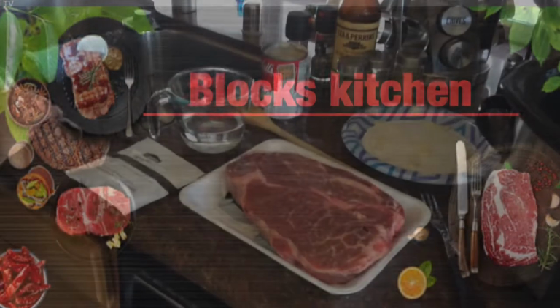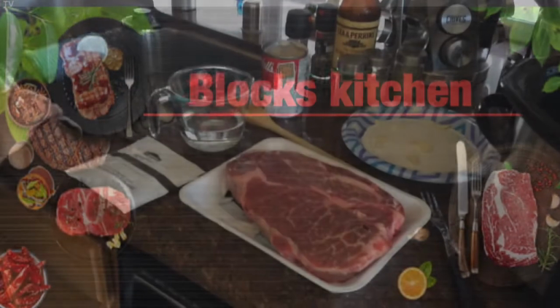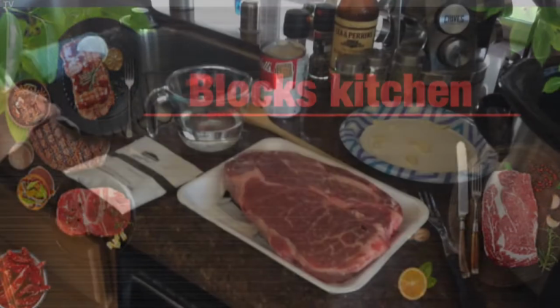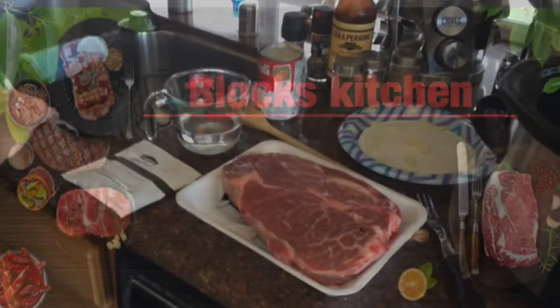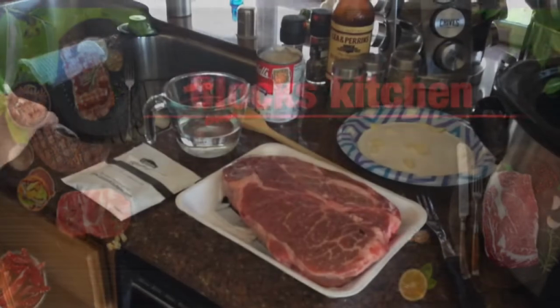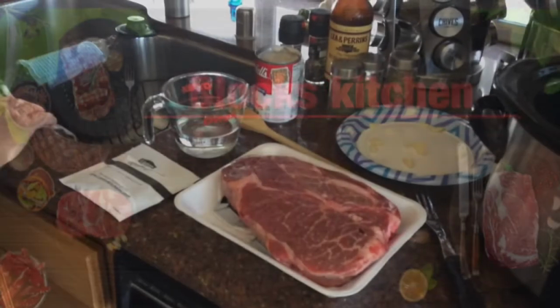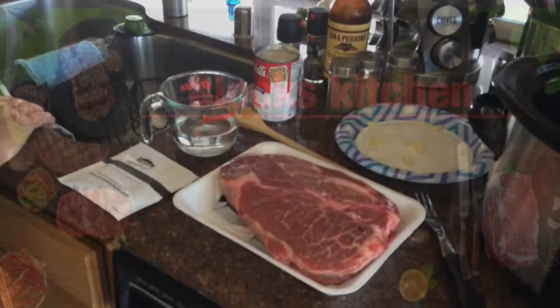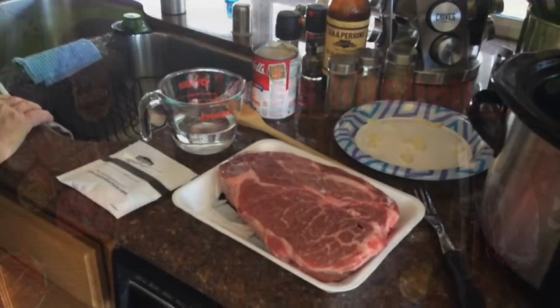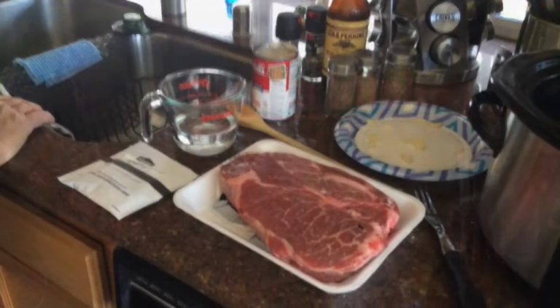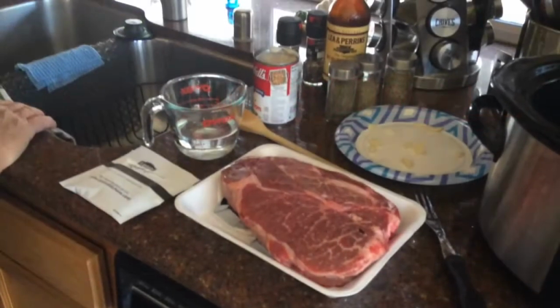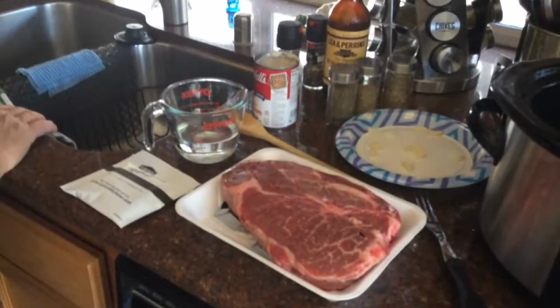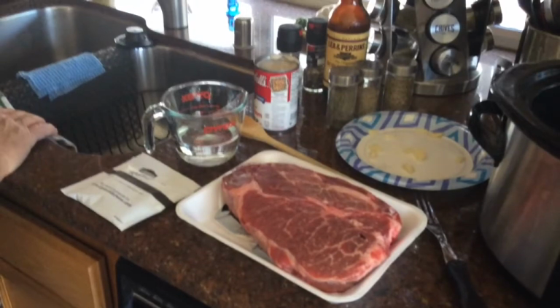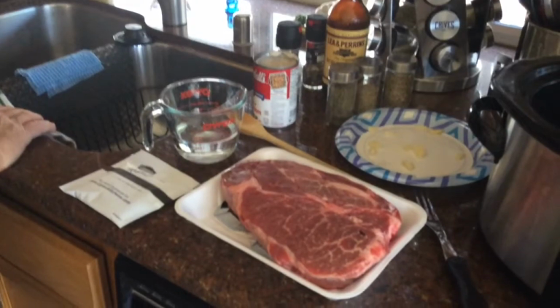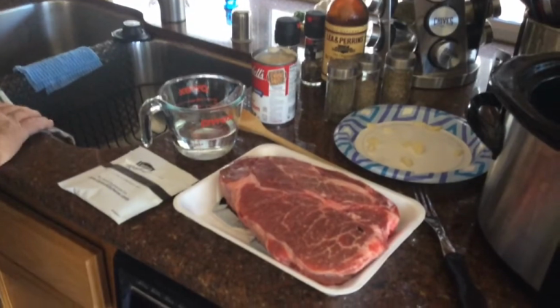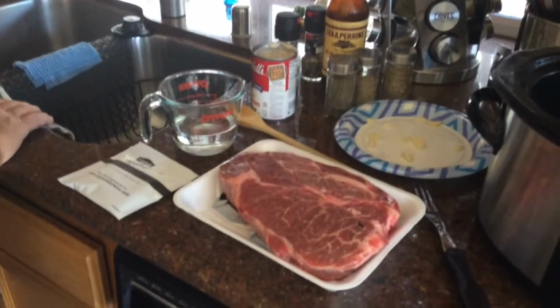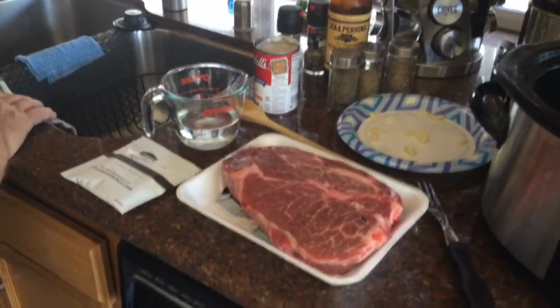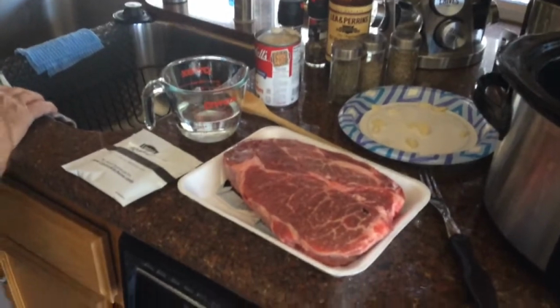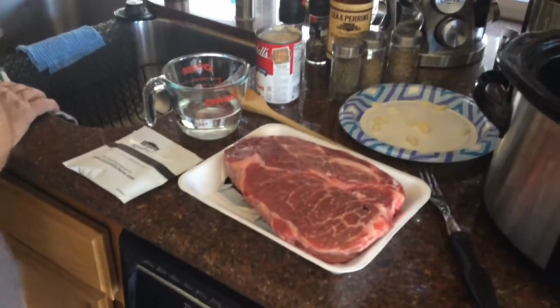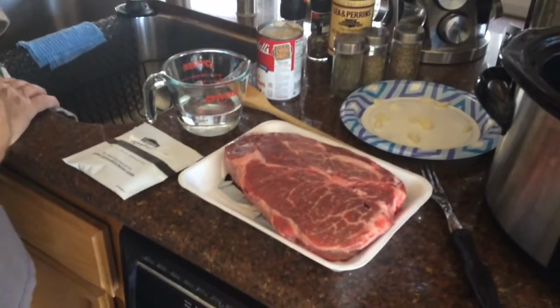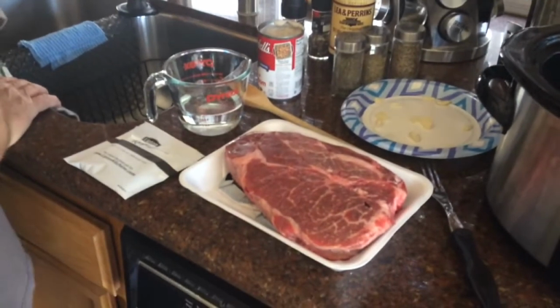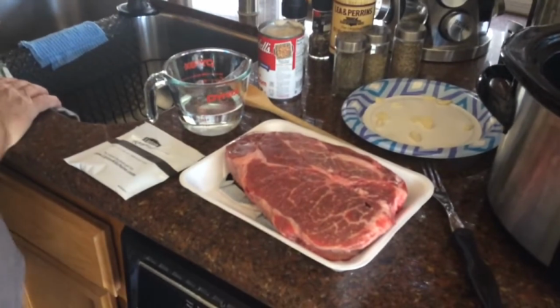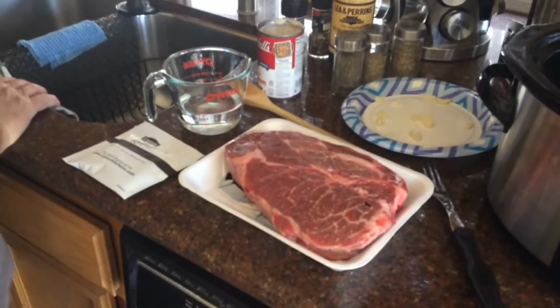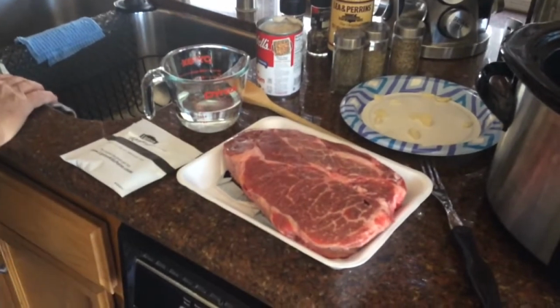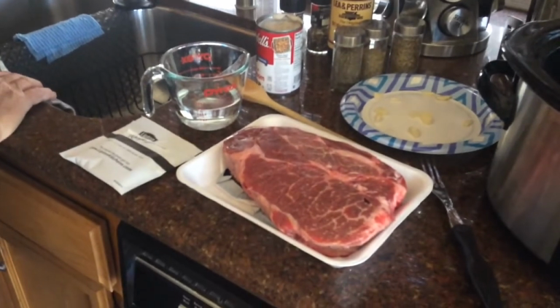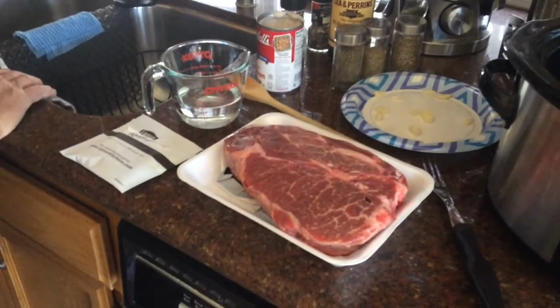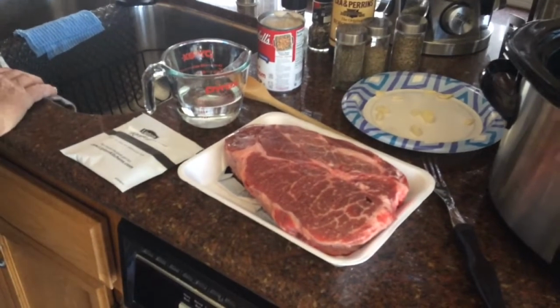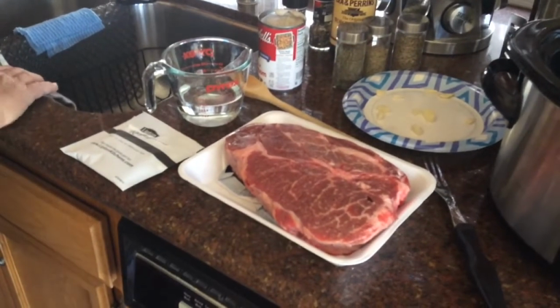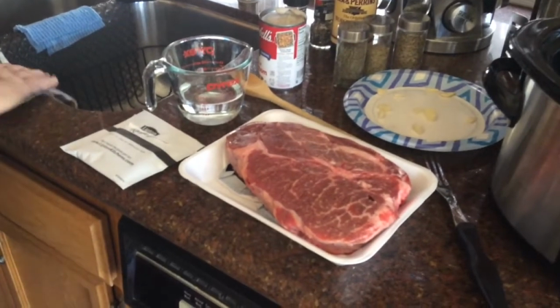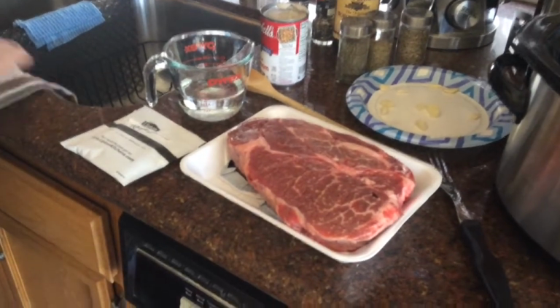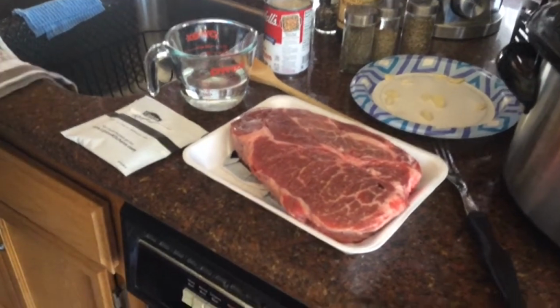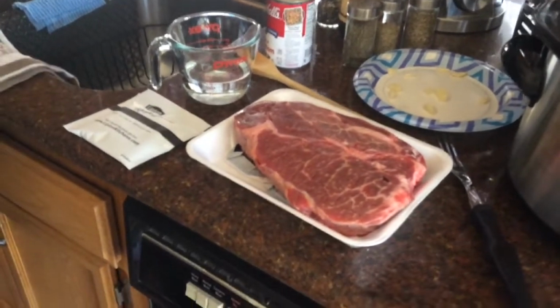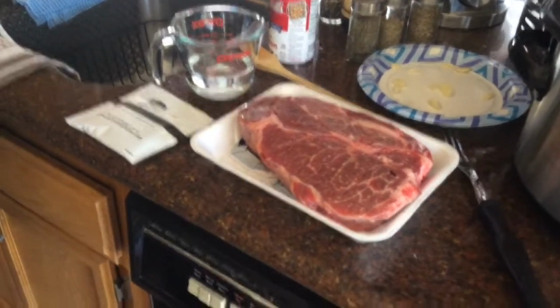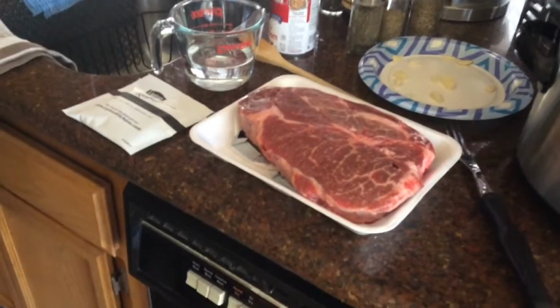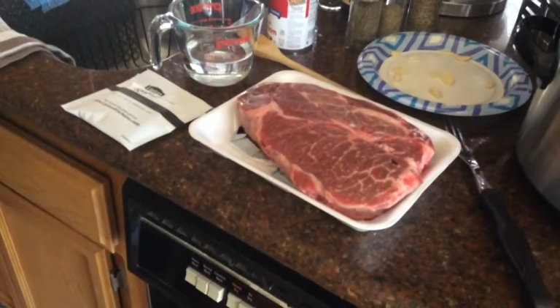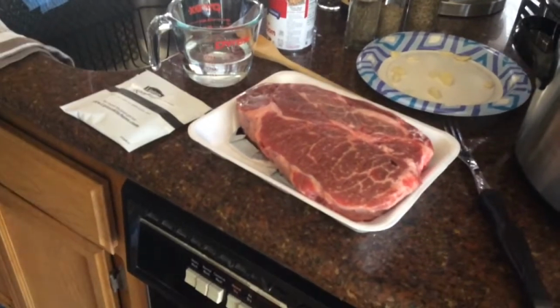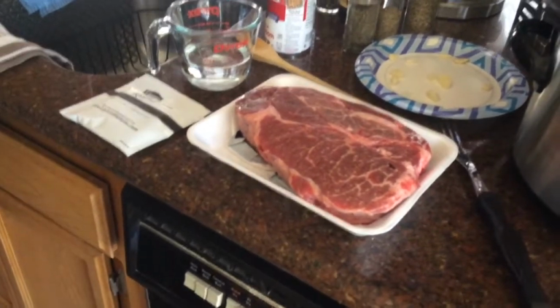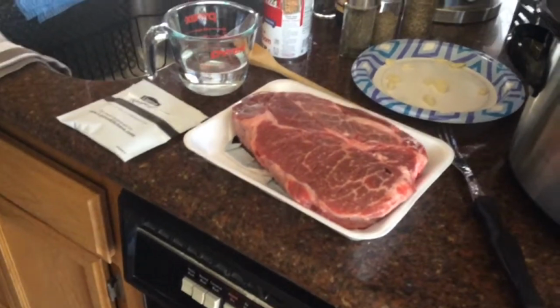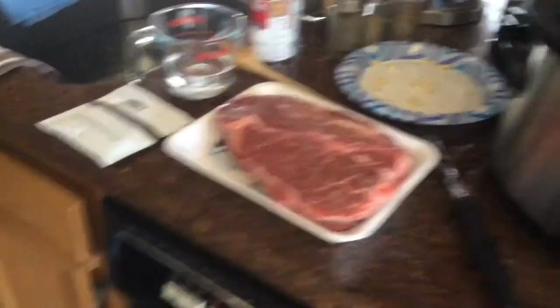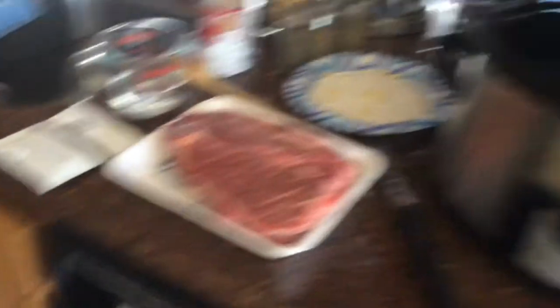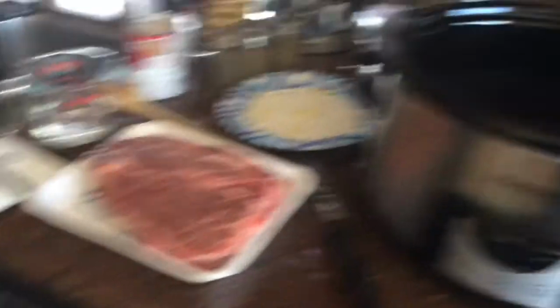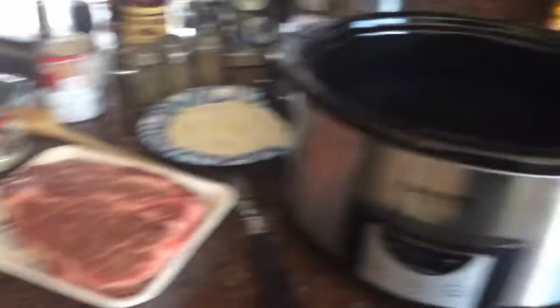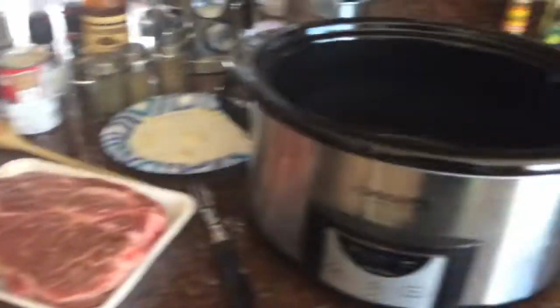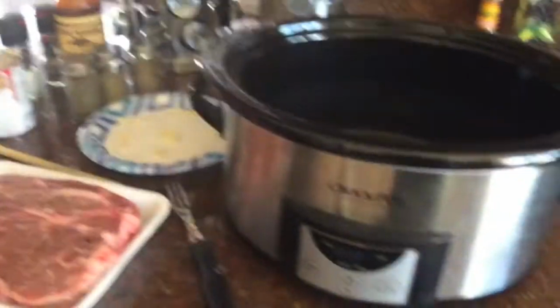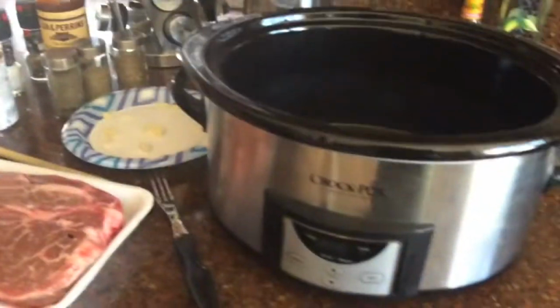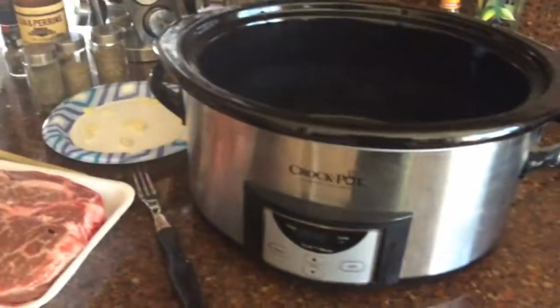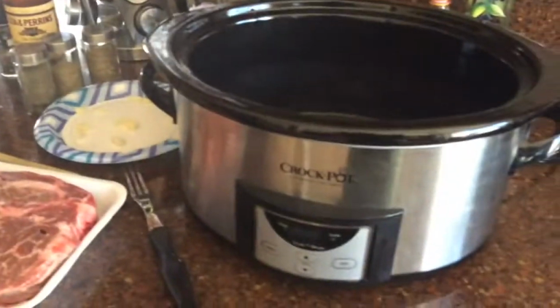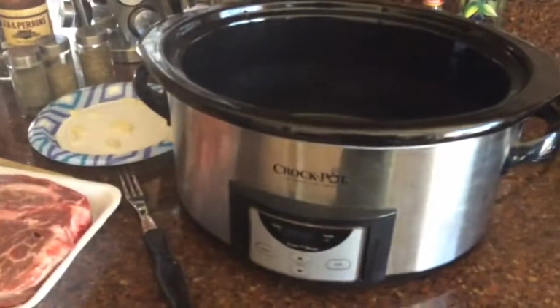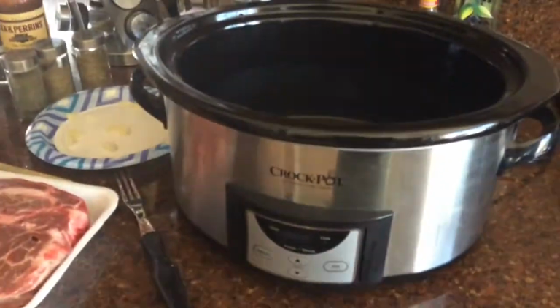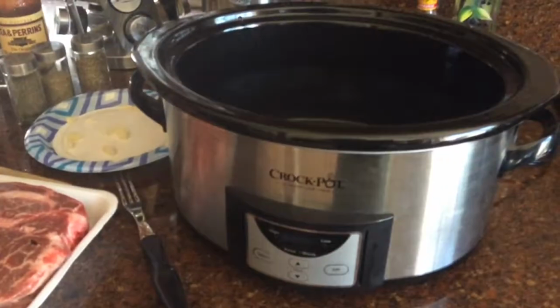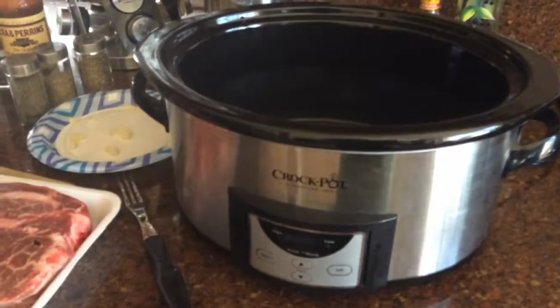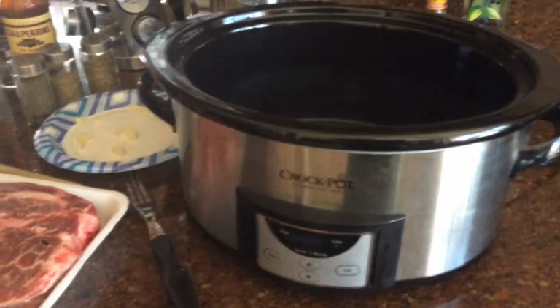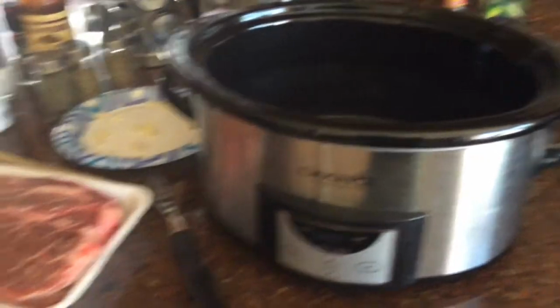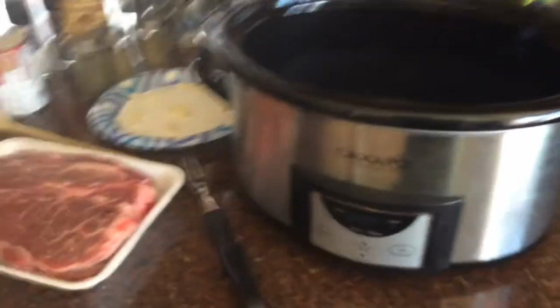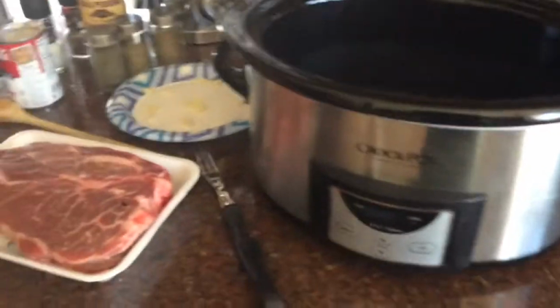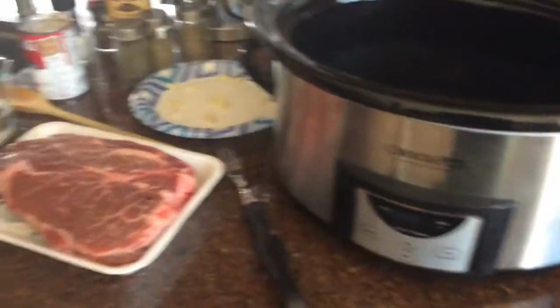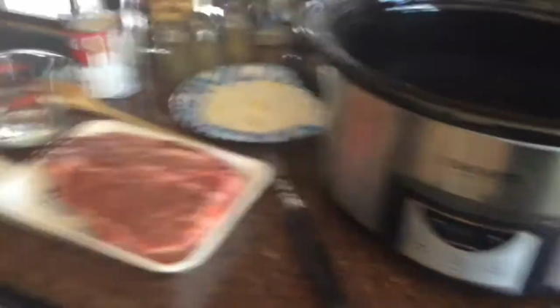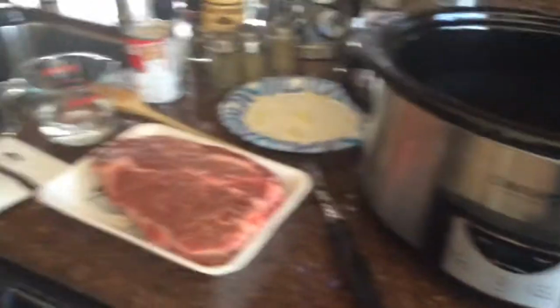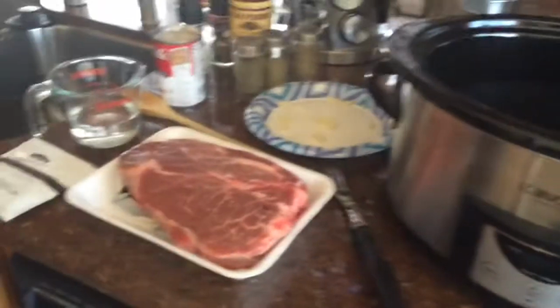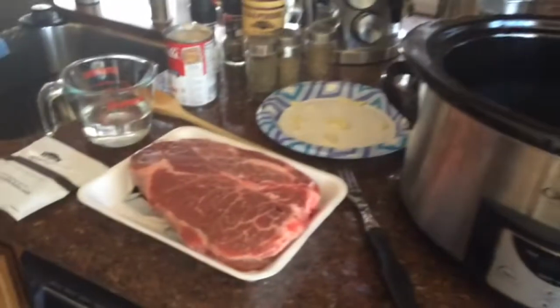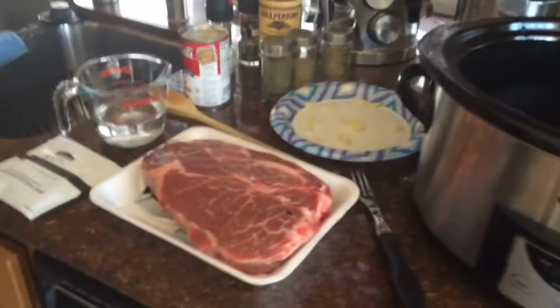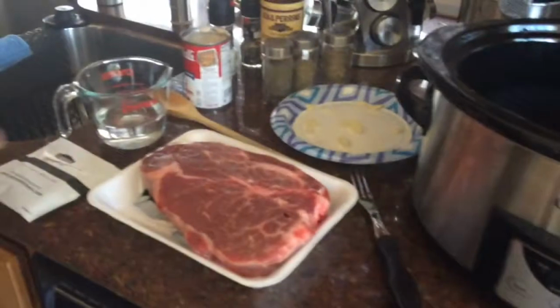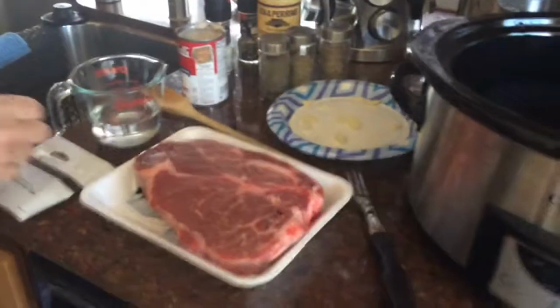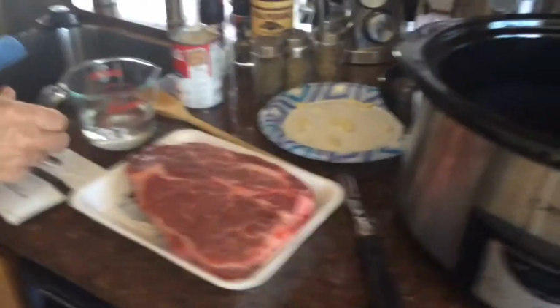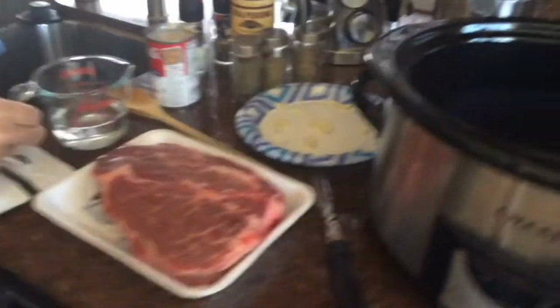Alright guys, welcome back. Today we're going to be making pot roast in the good ol' crock pot. So let's get started.